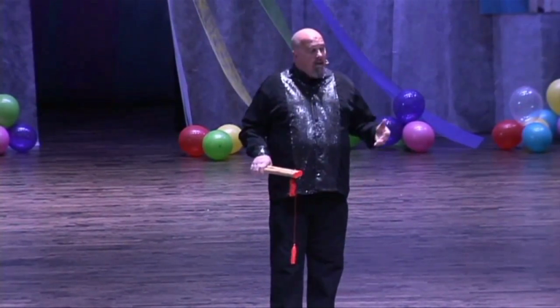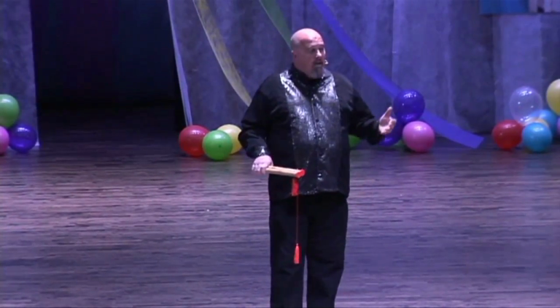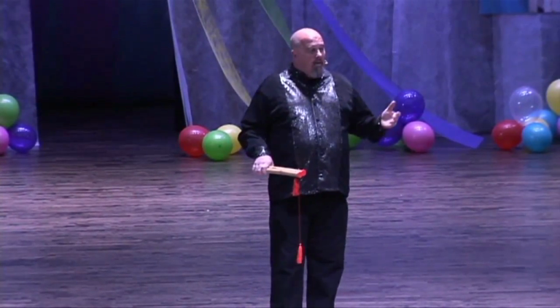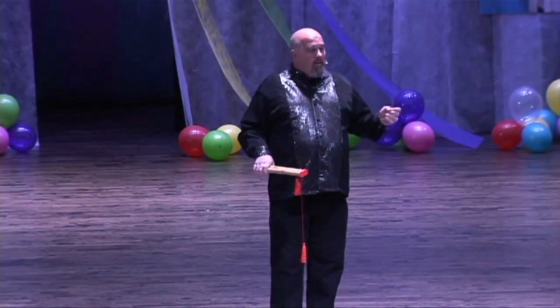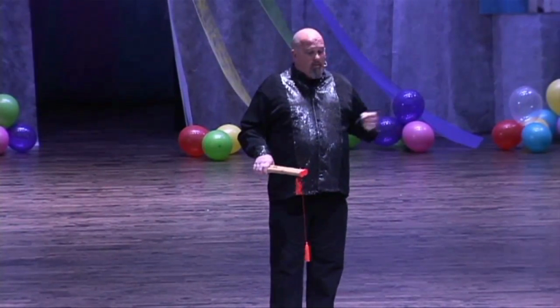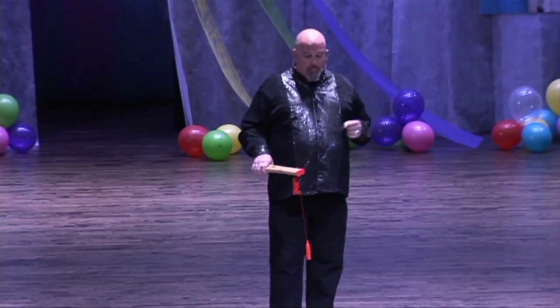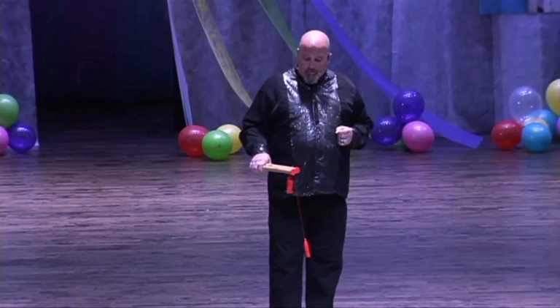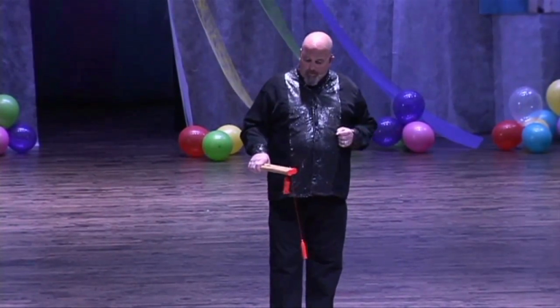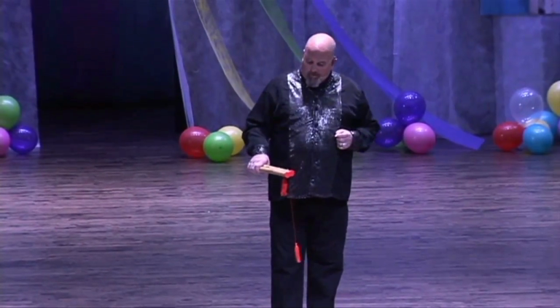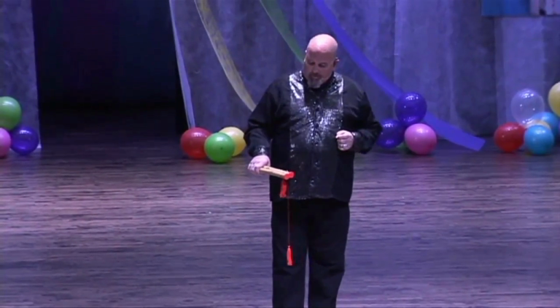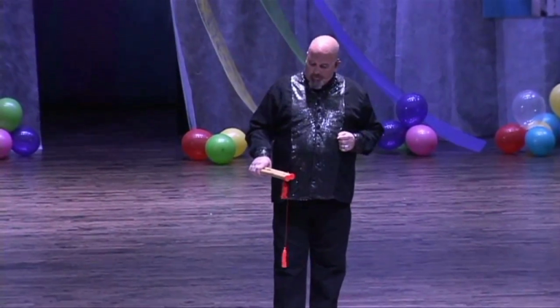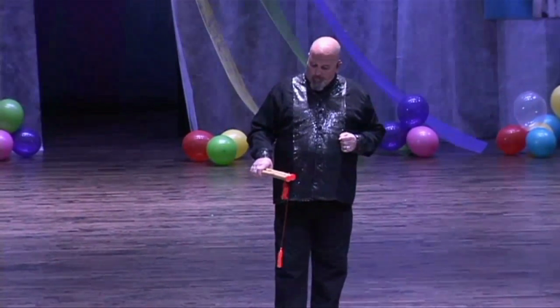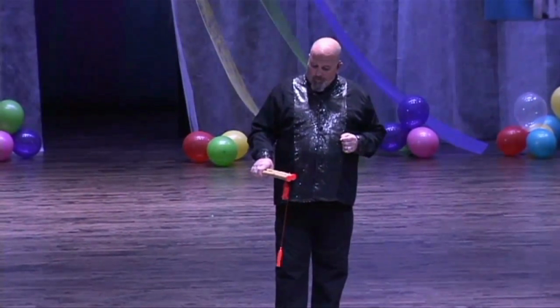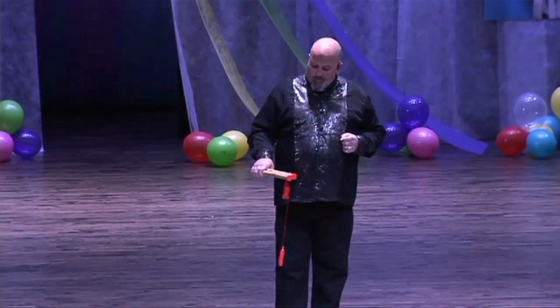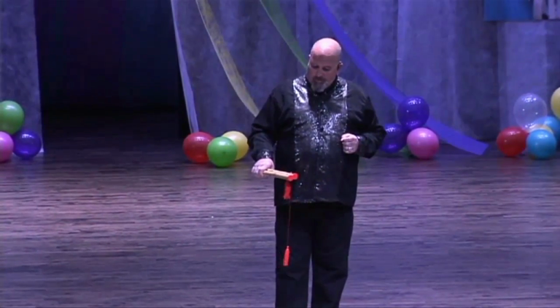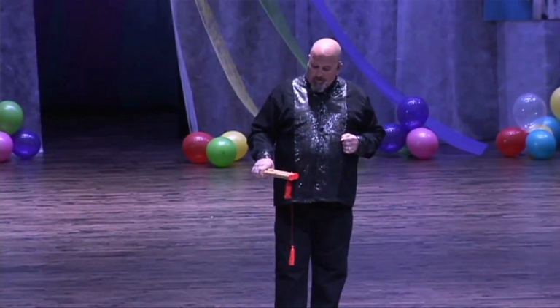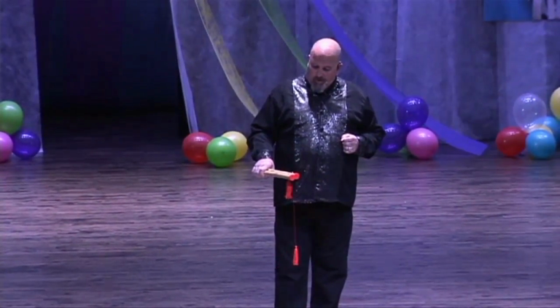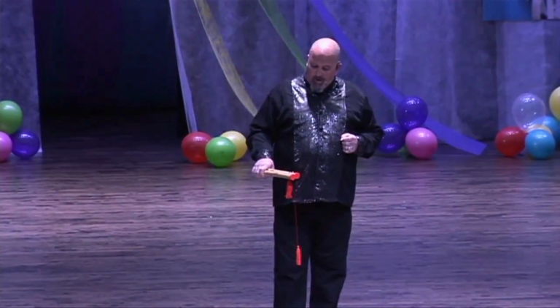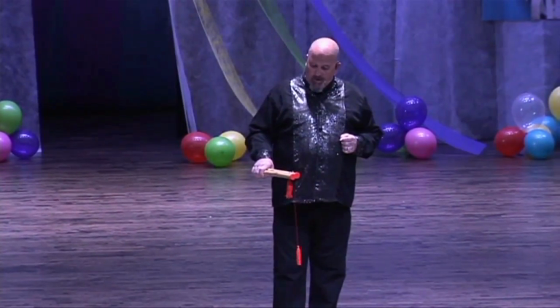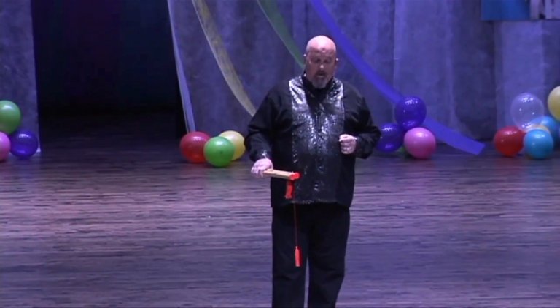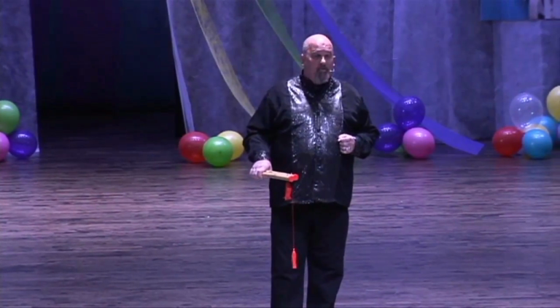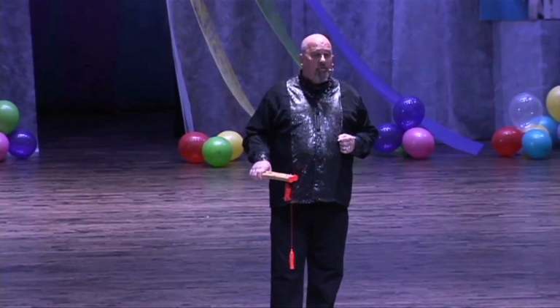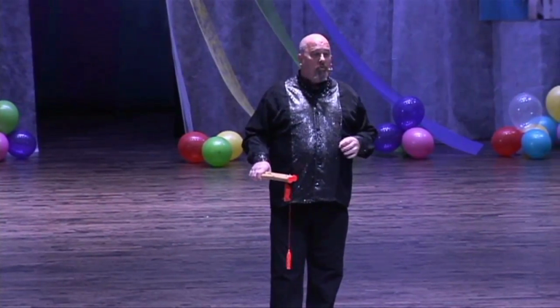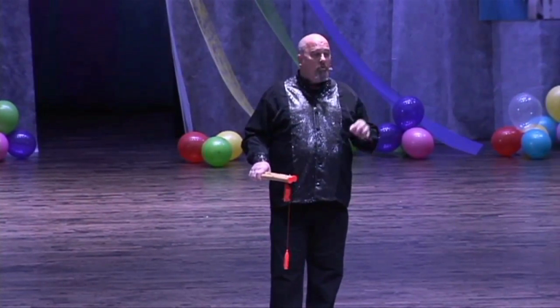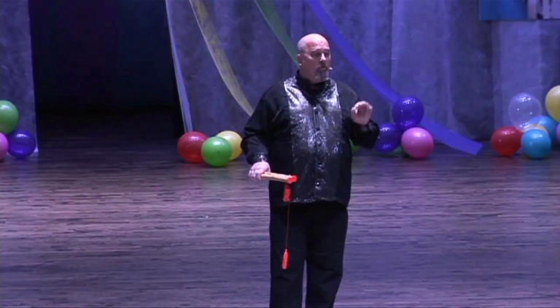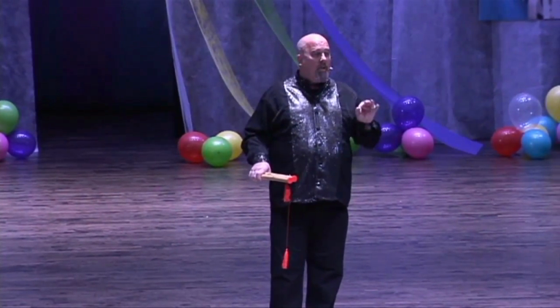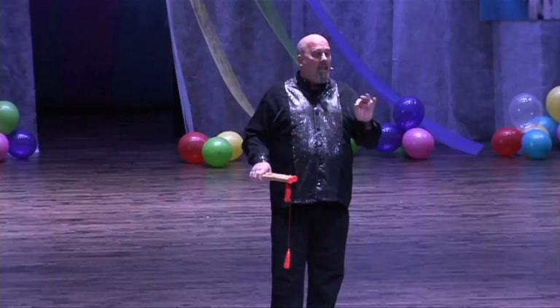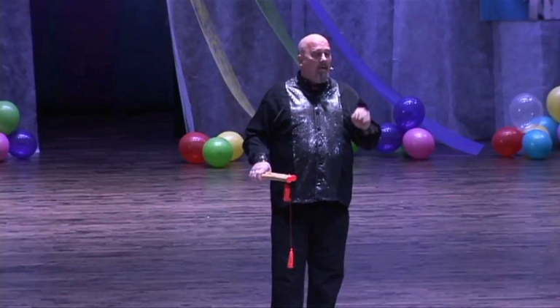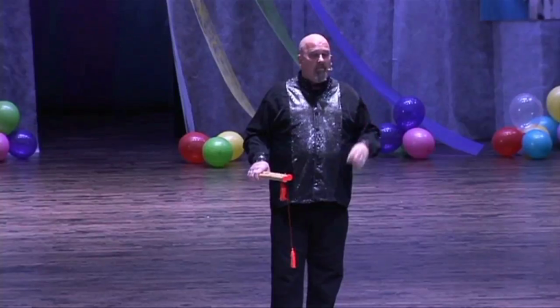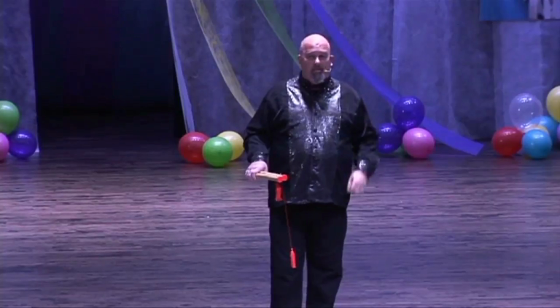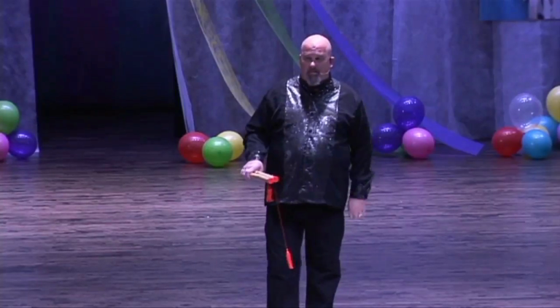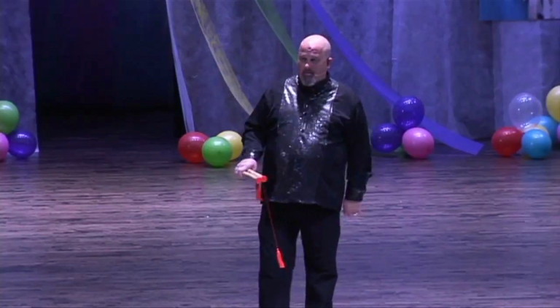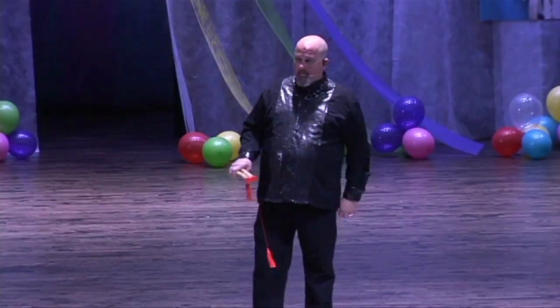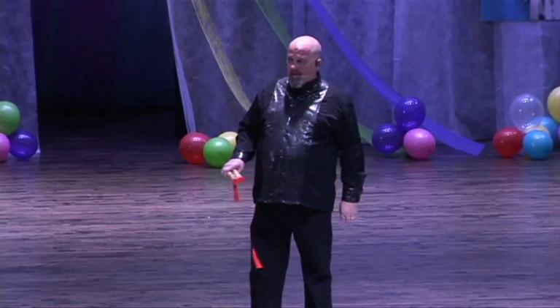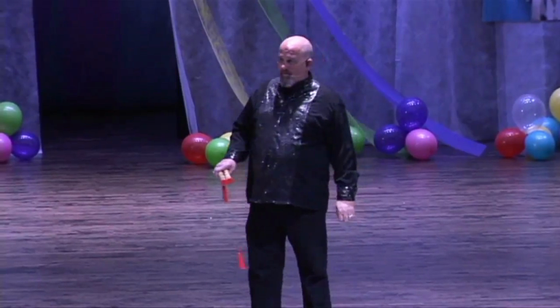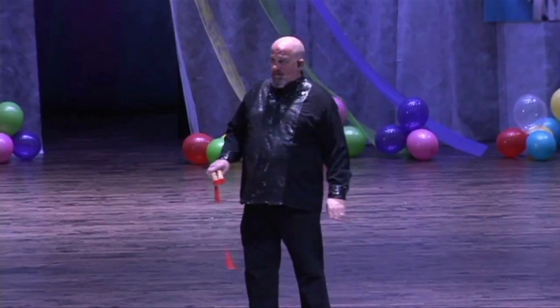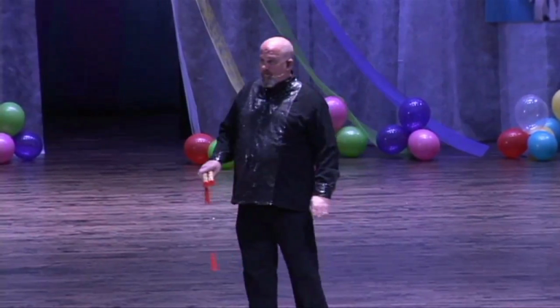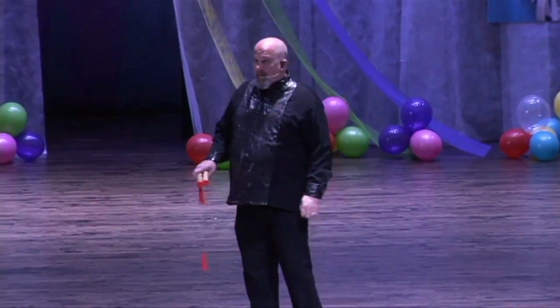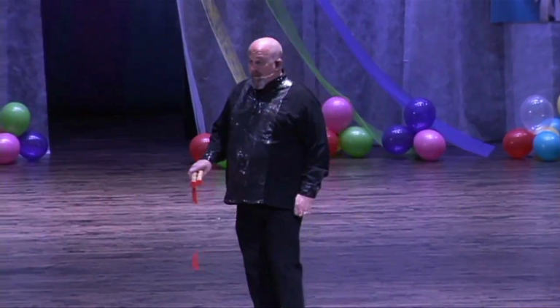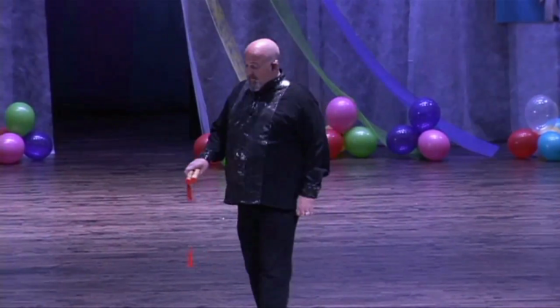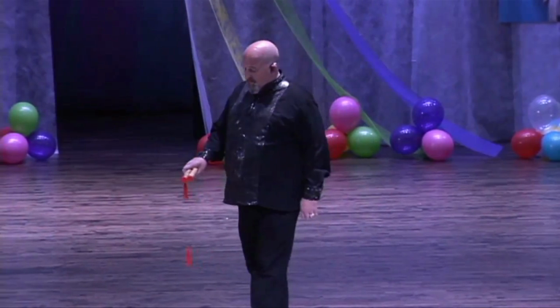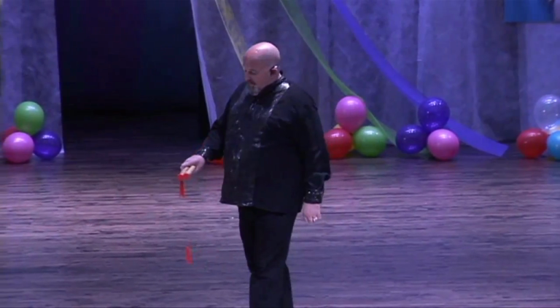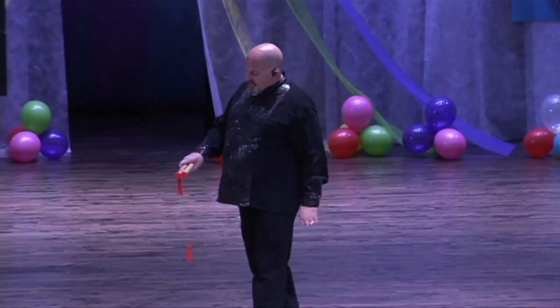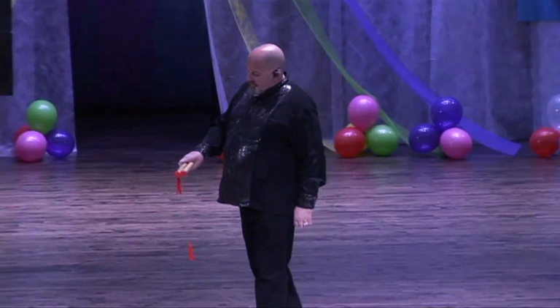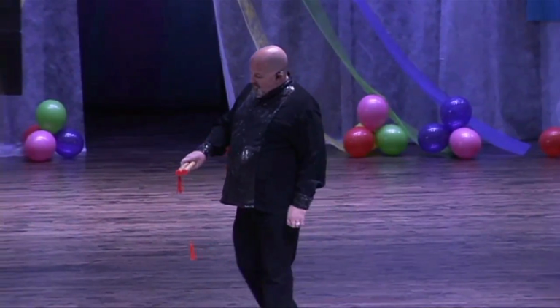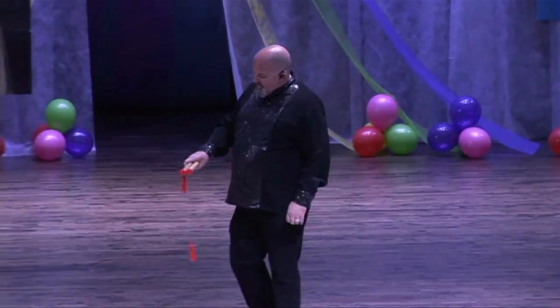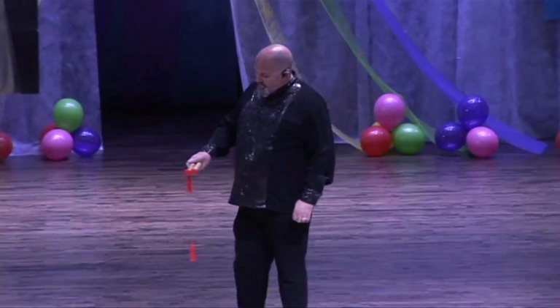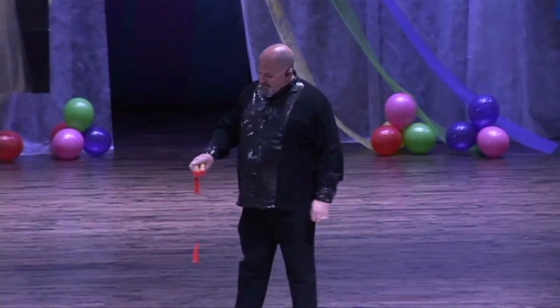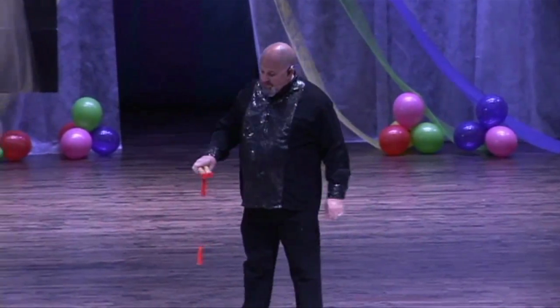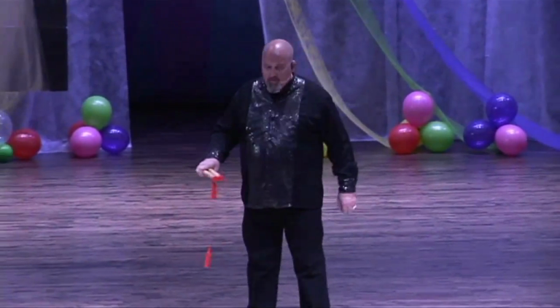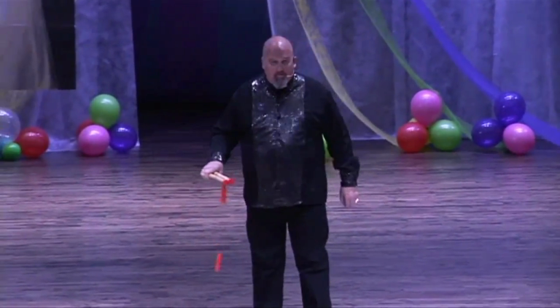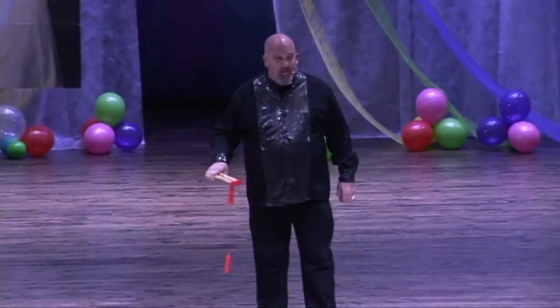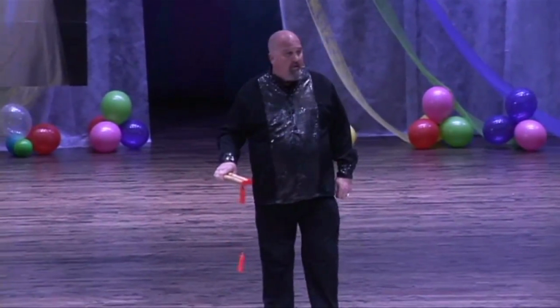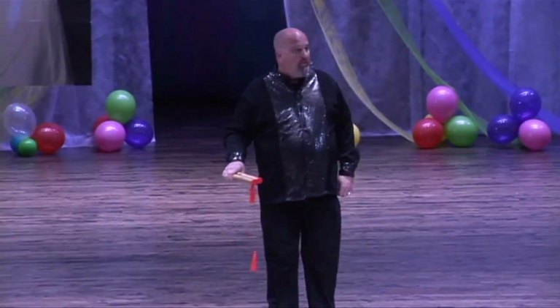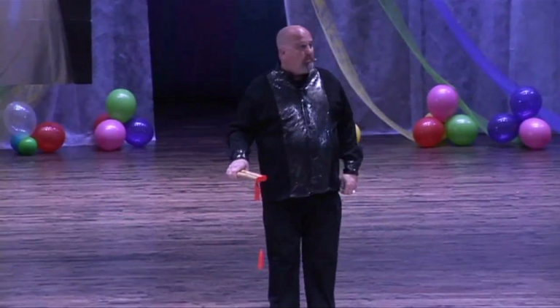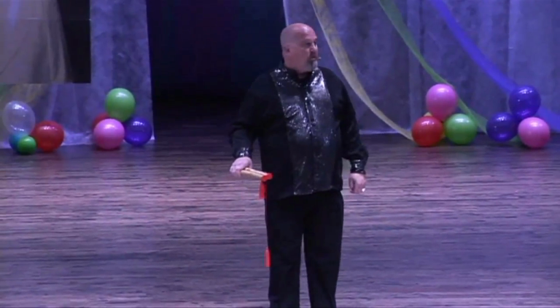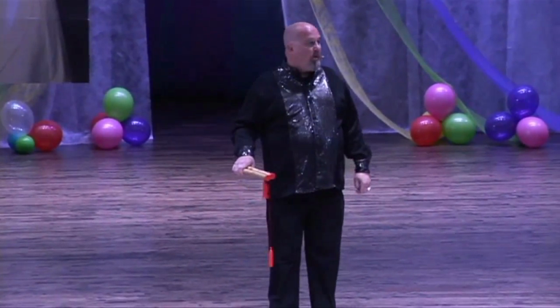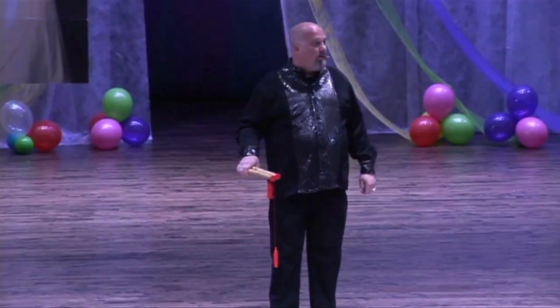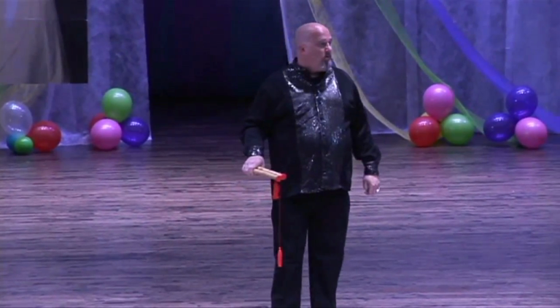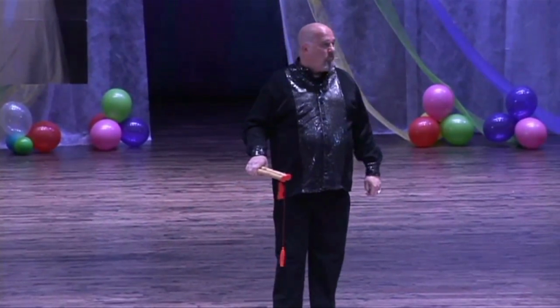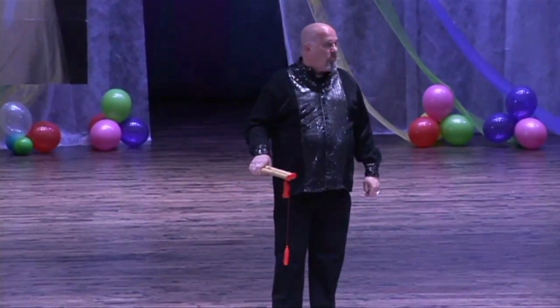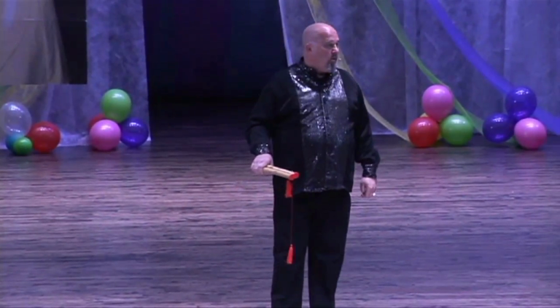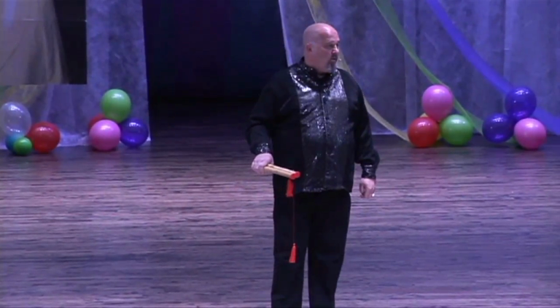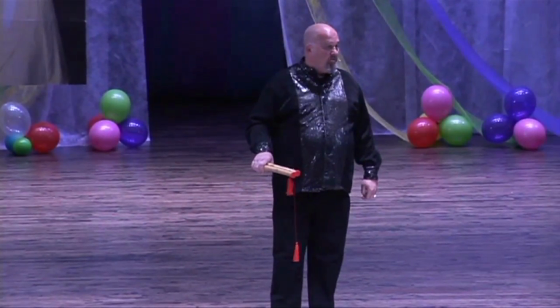Now, I'd like to present to you one of the true classics in magic, the ancient mystery of the Chinese sticks.